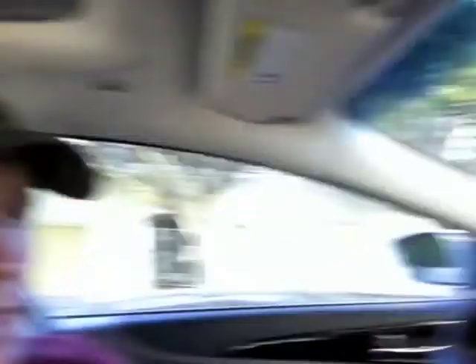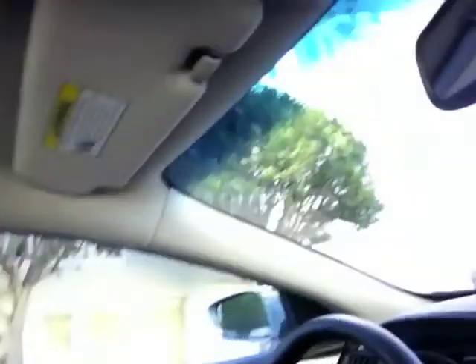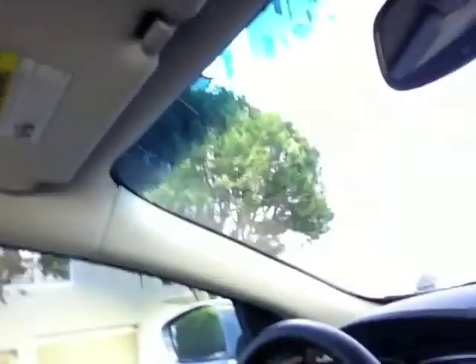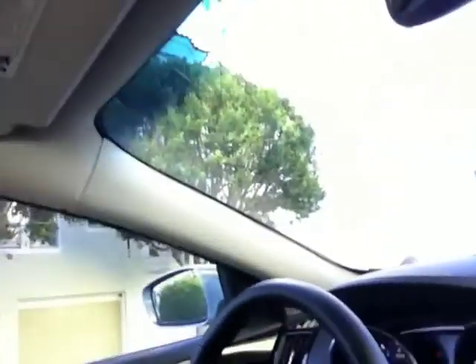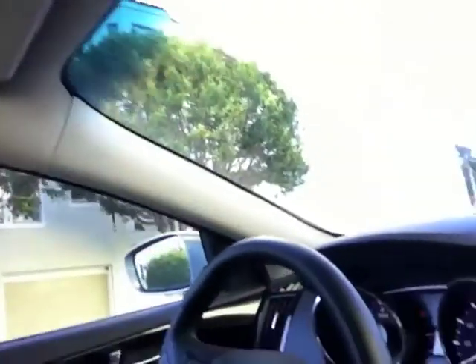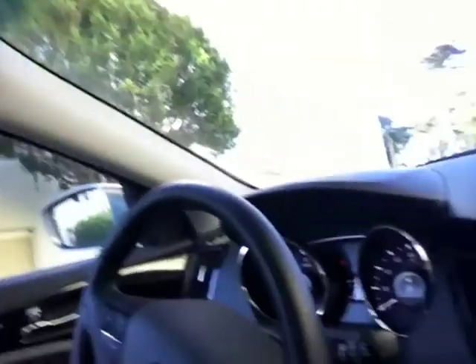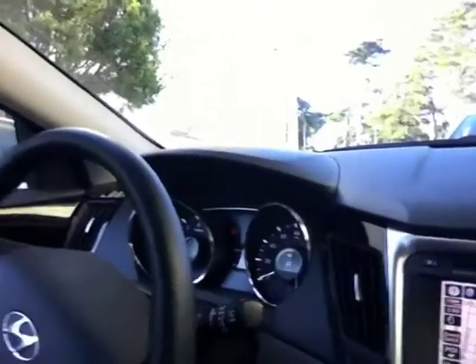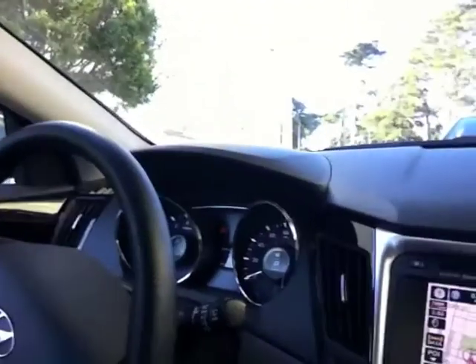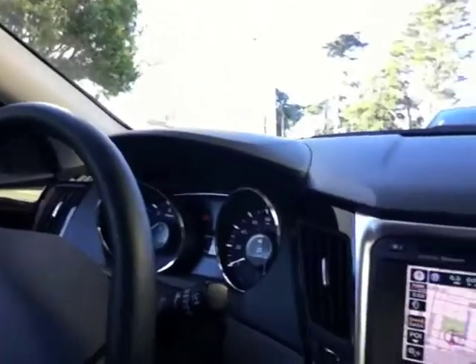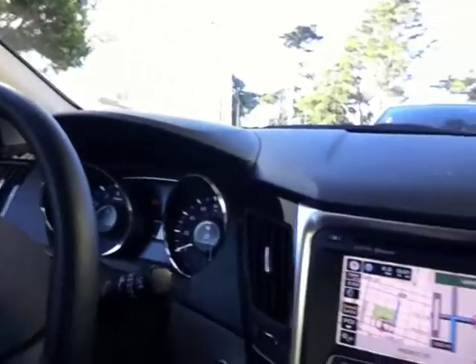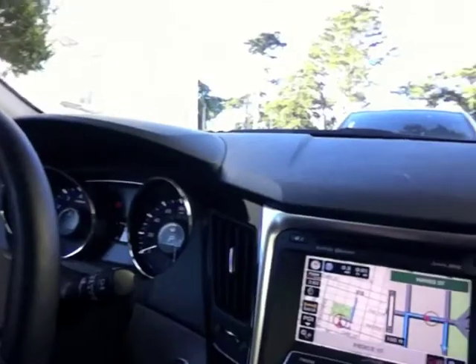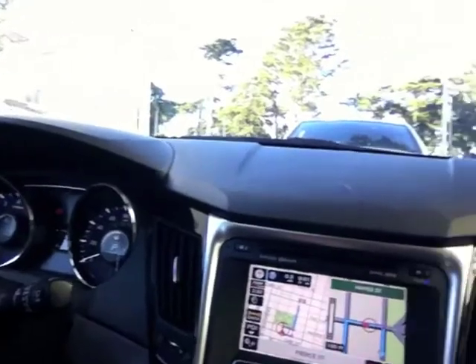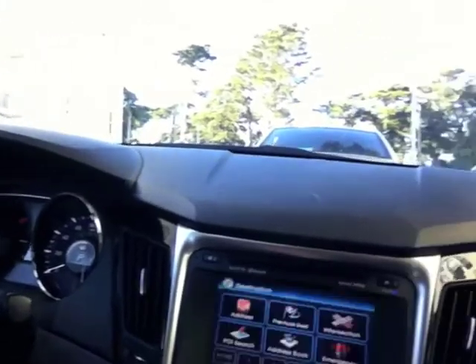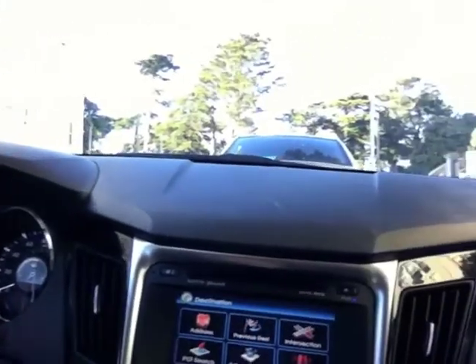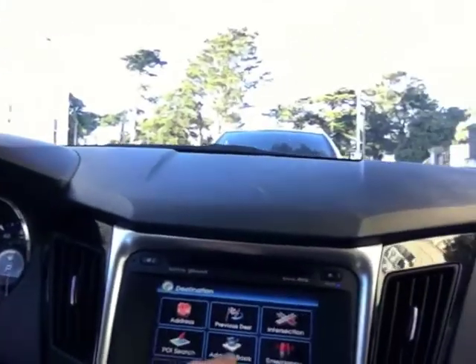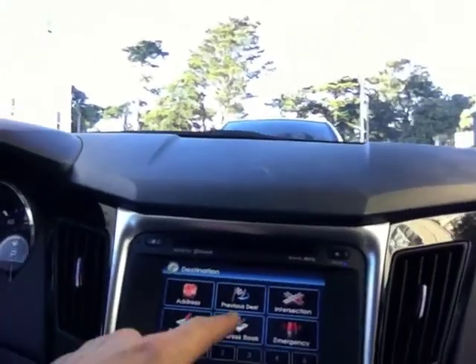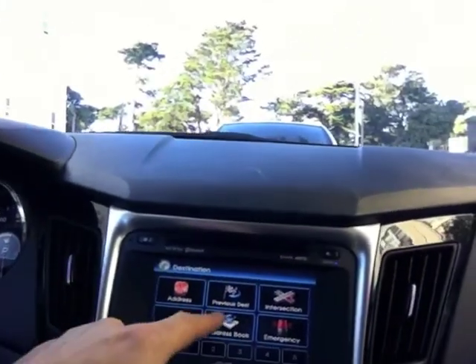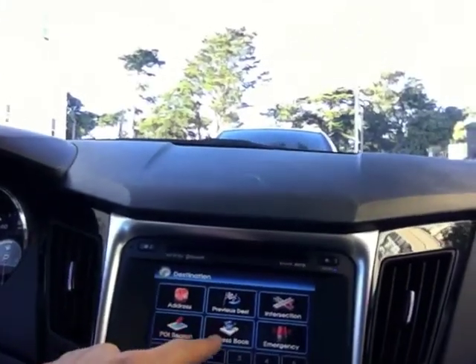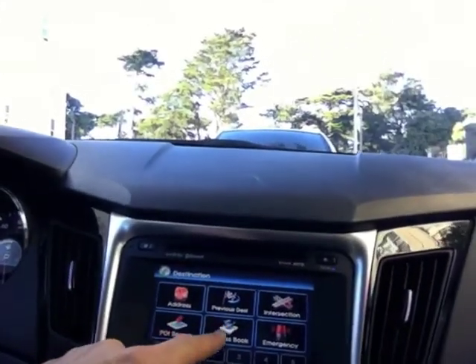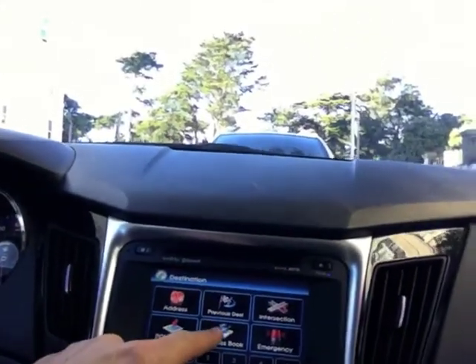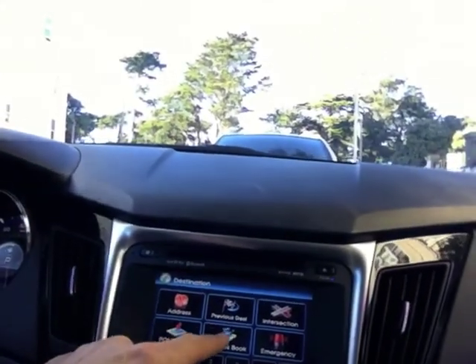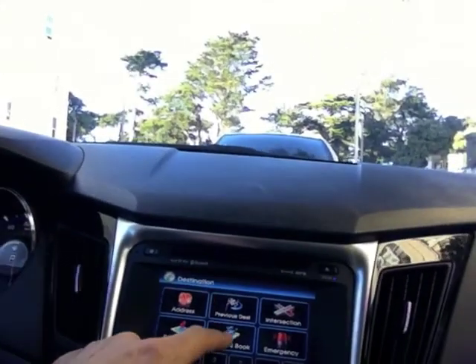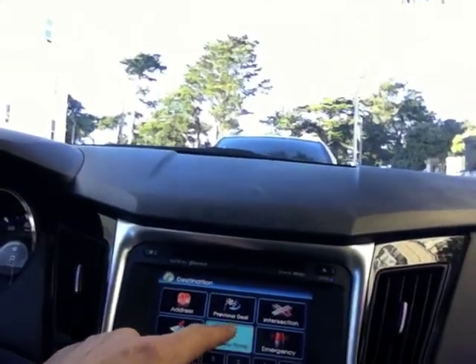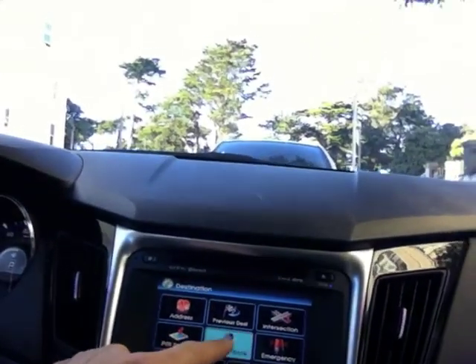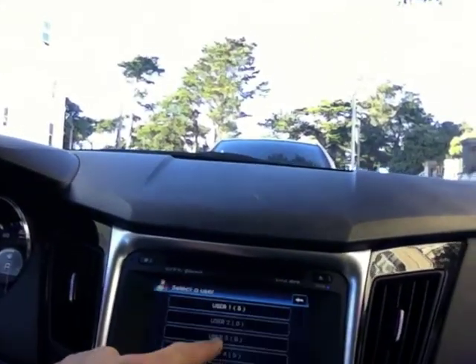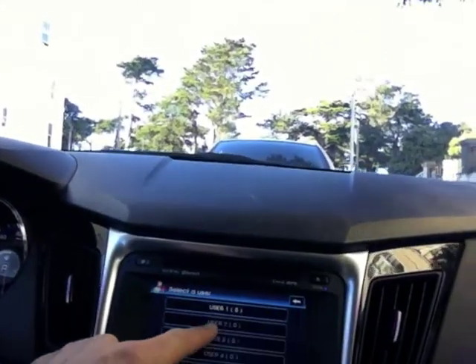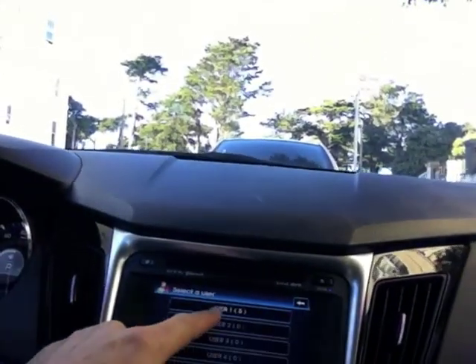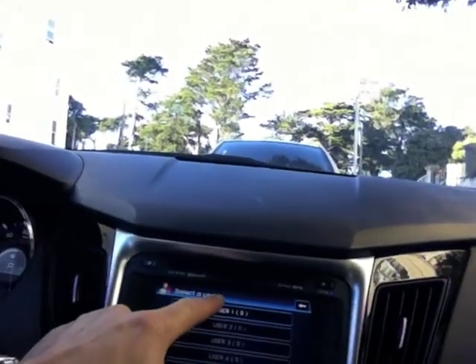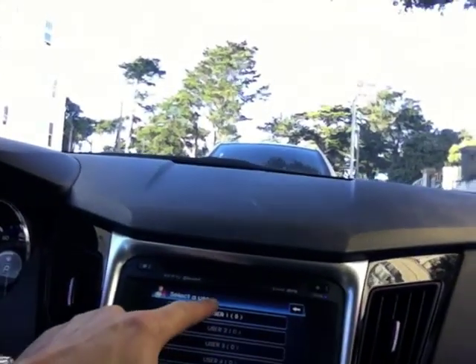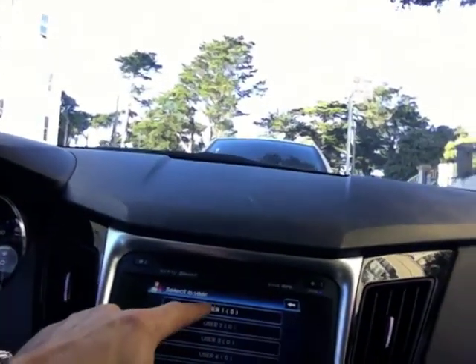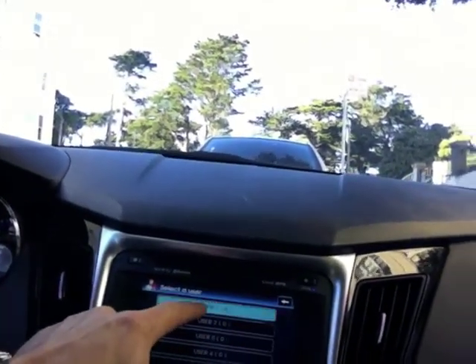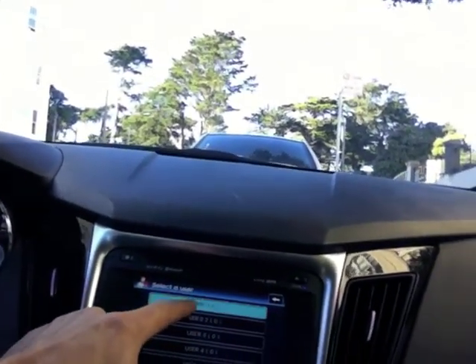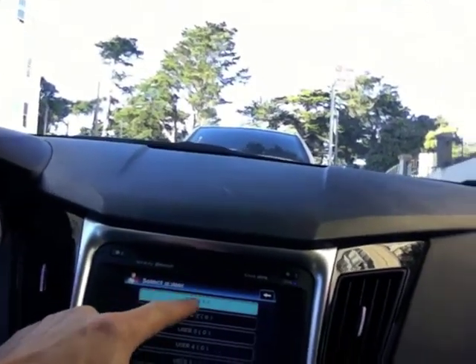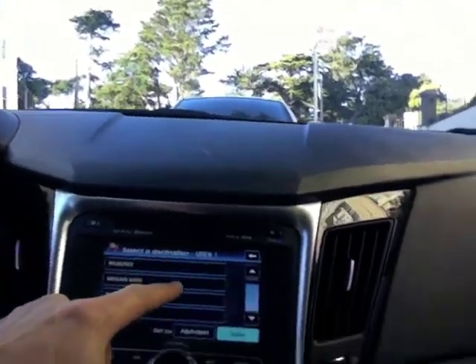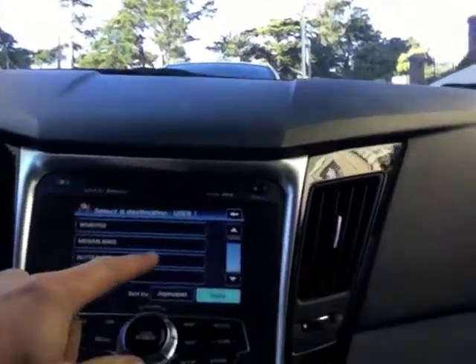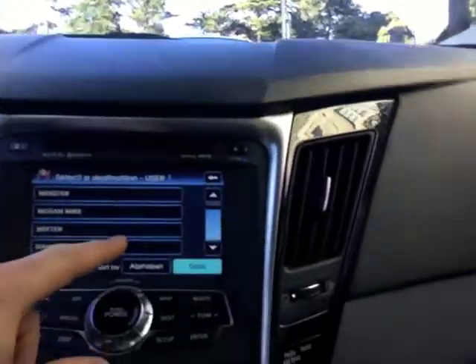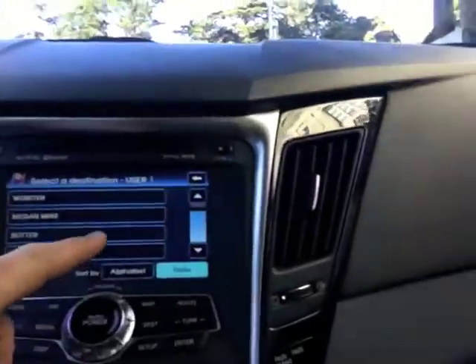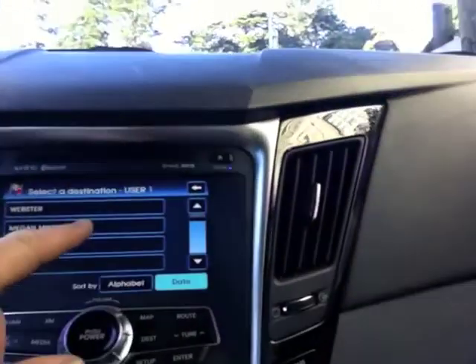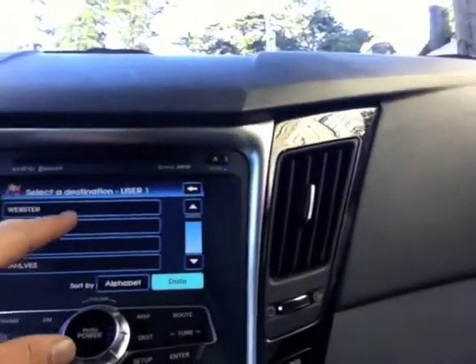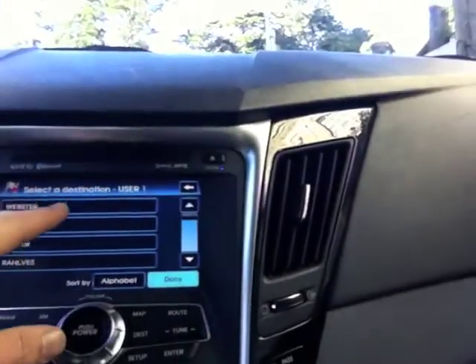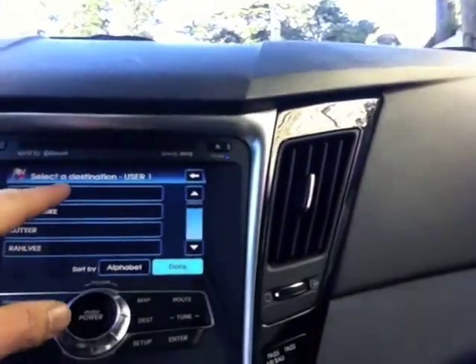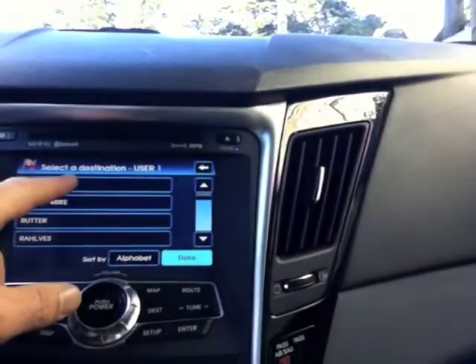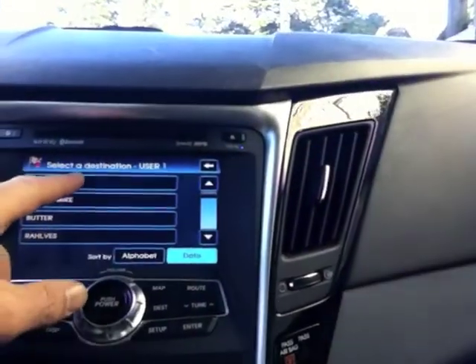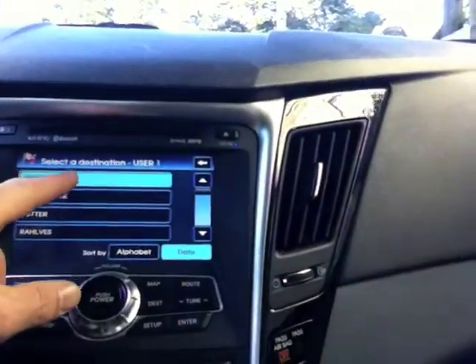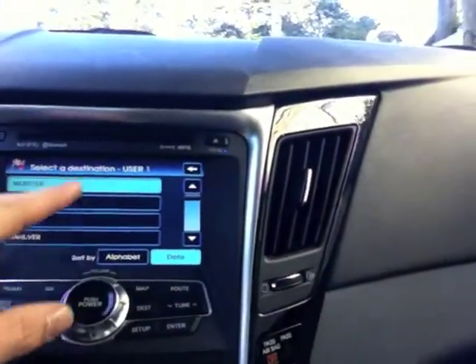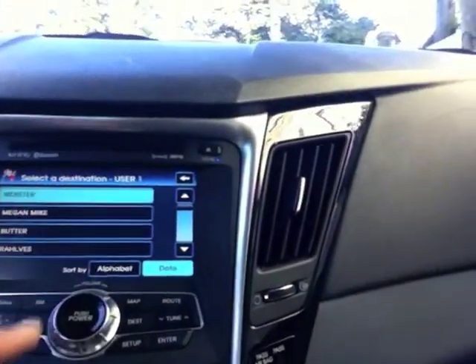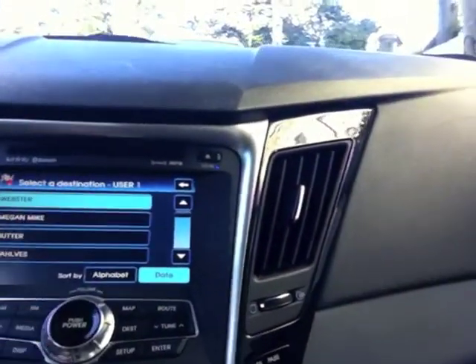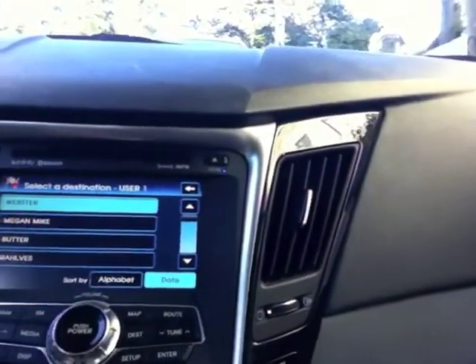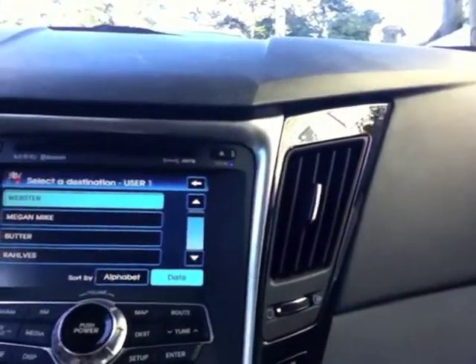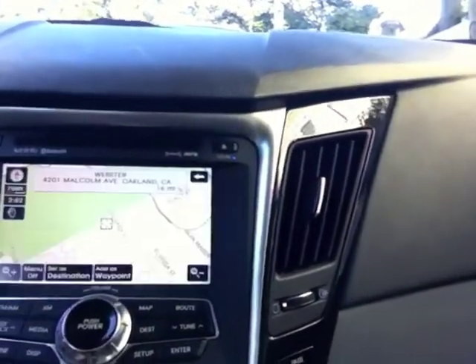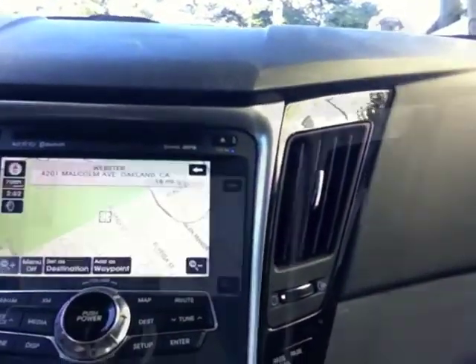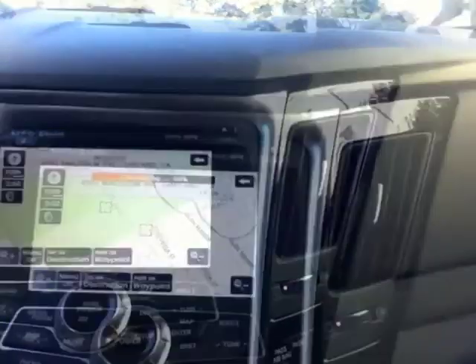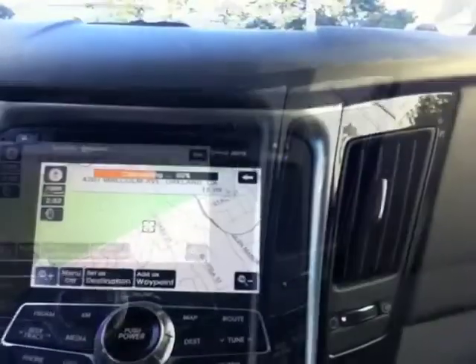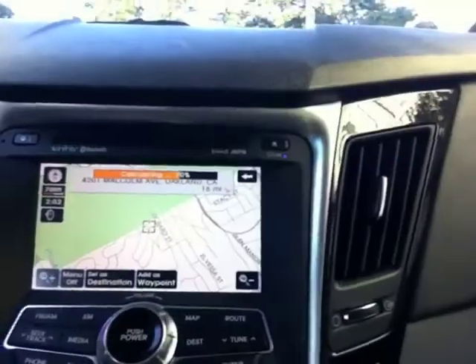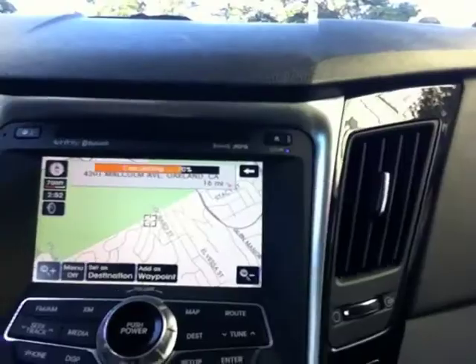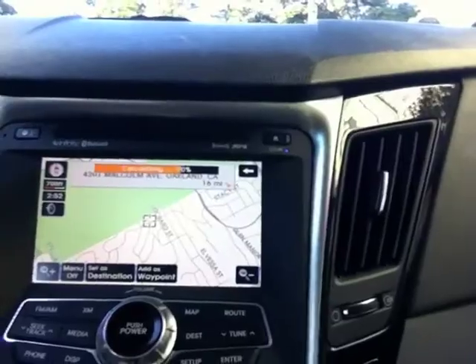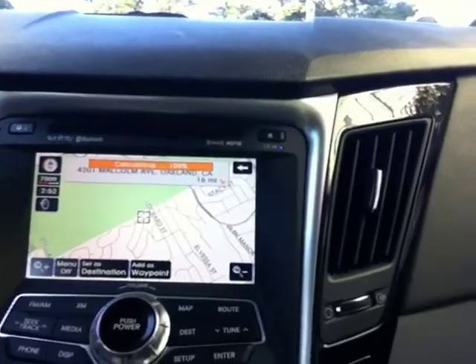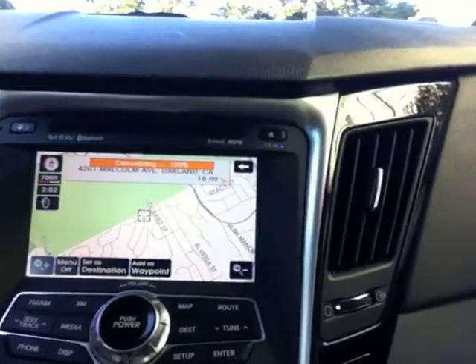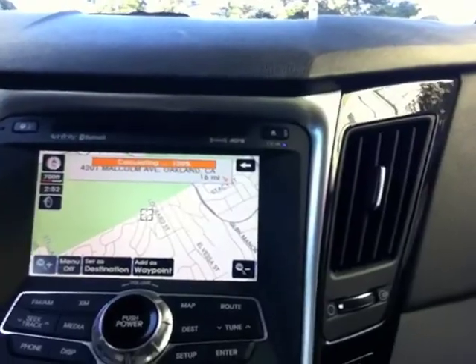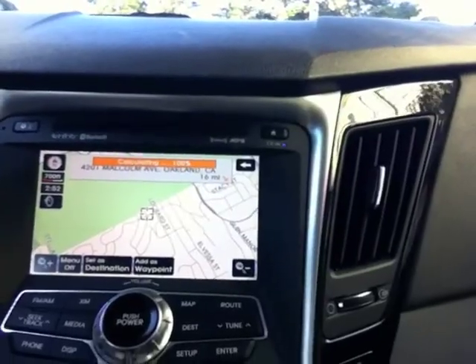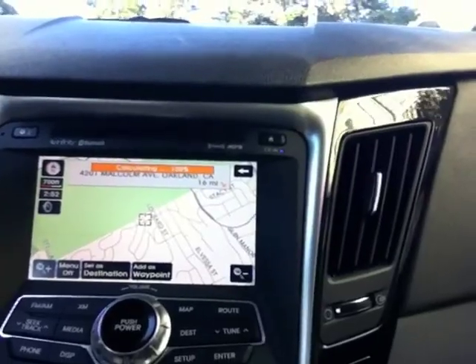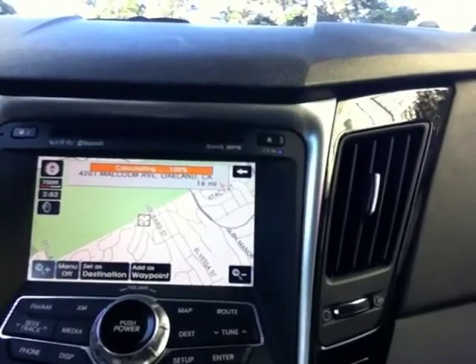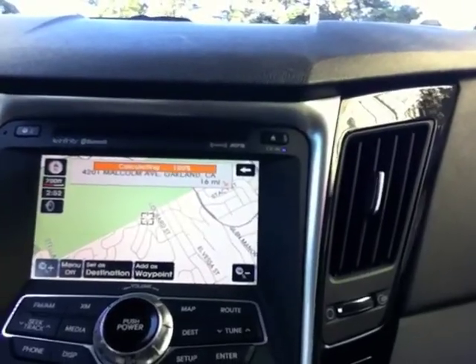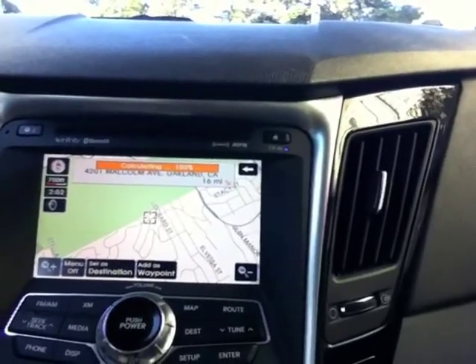Got the address already programmed in here, going to the address book, I've got things already selected and off we go.